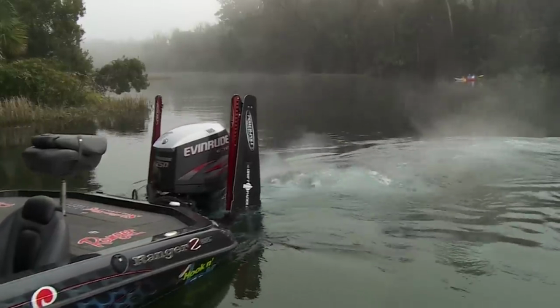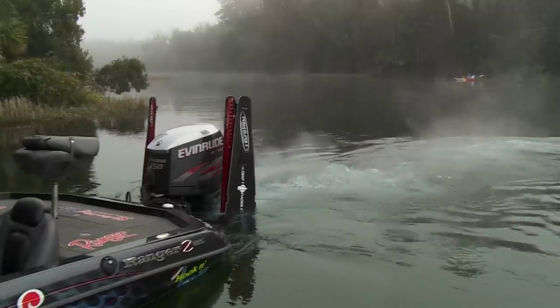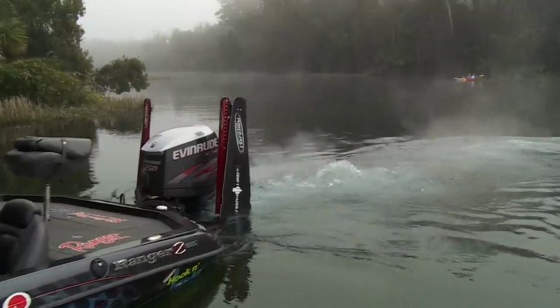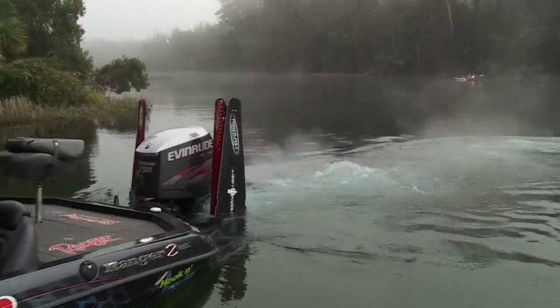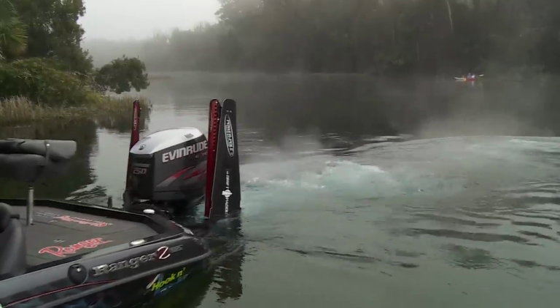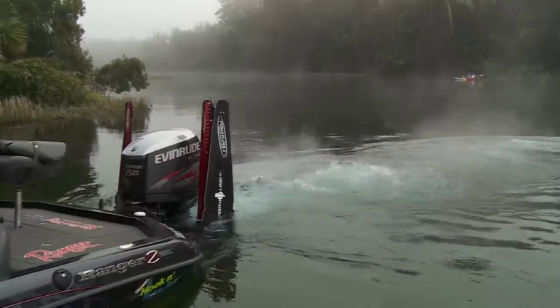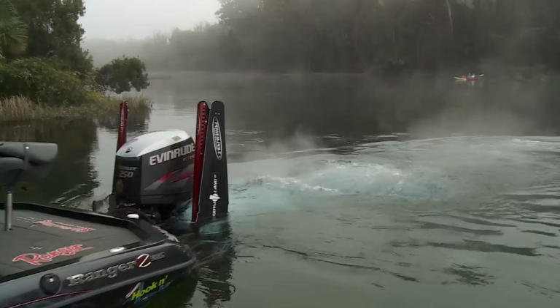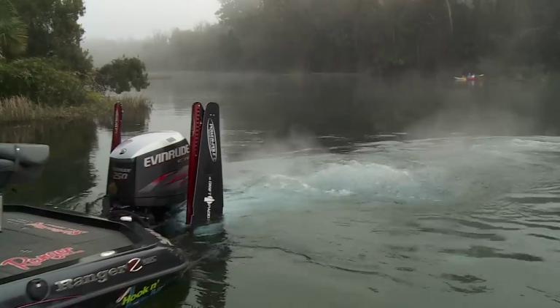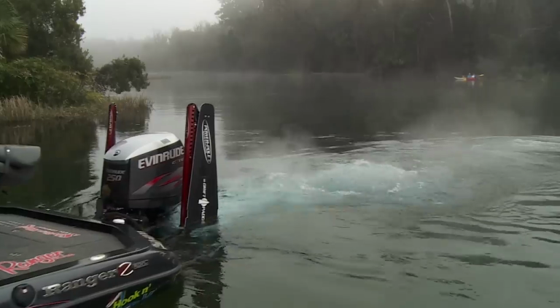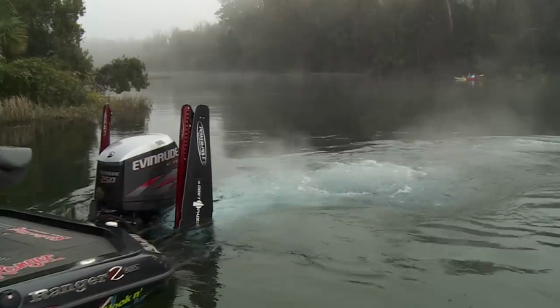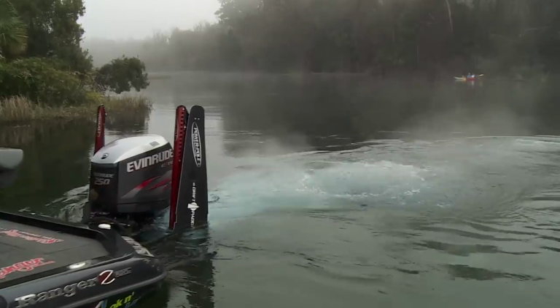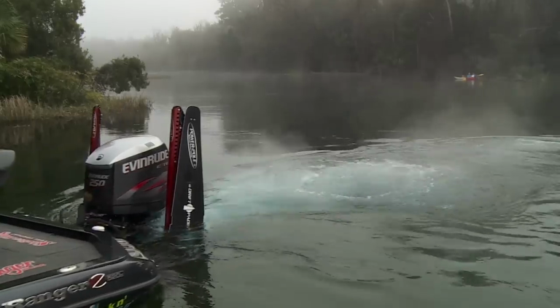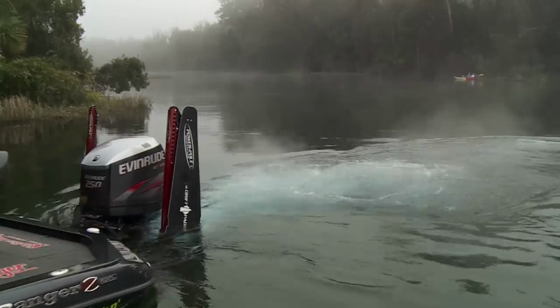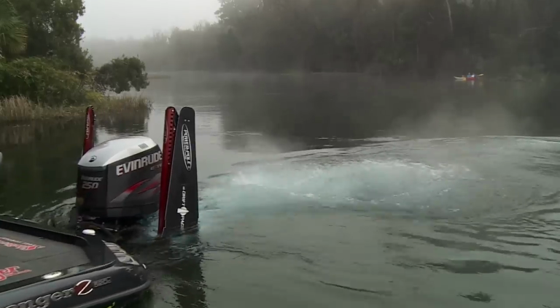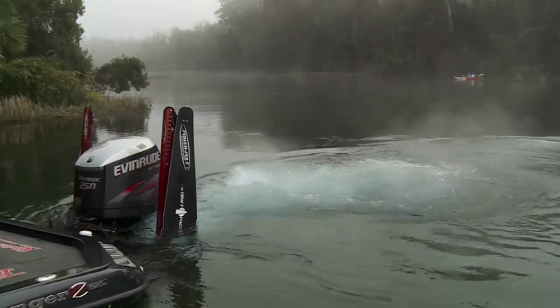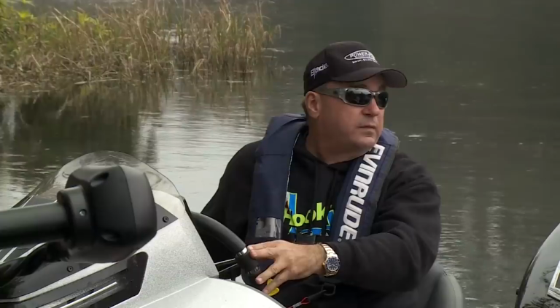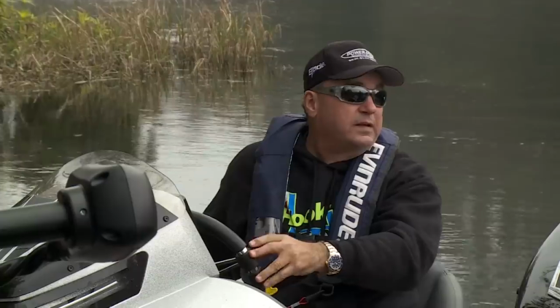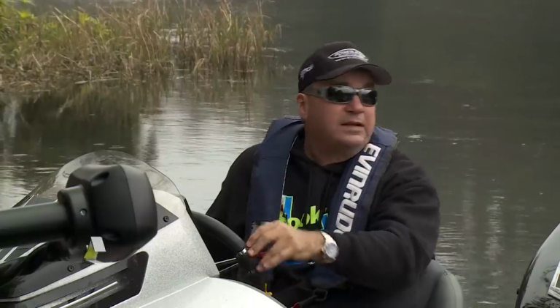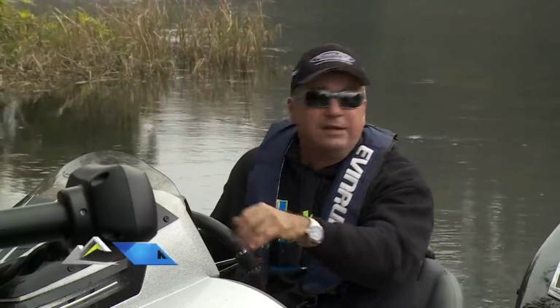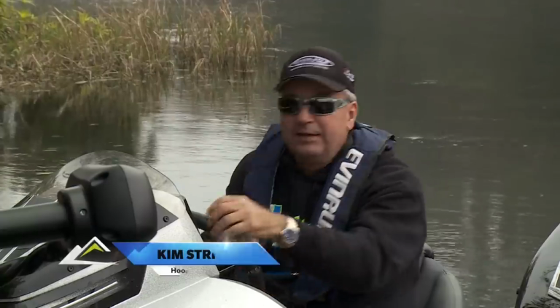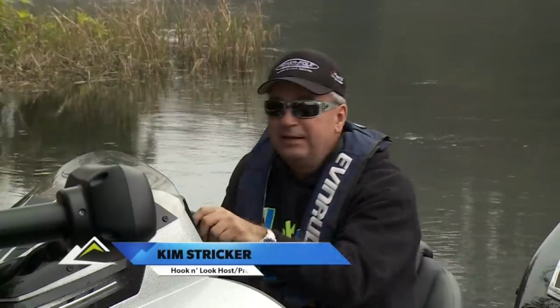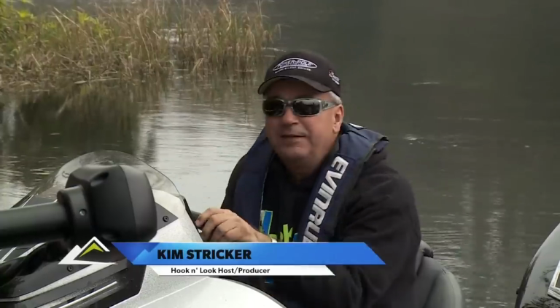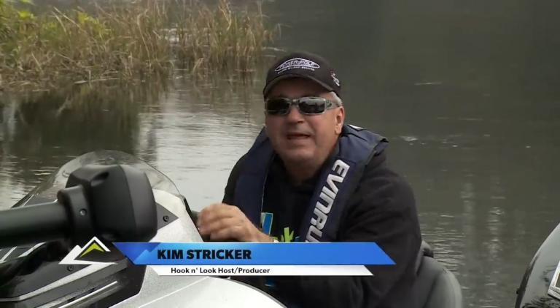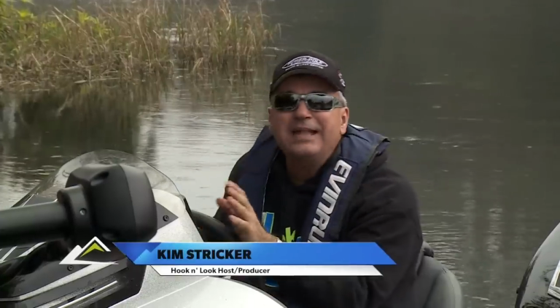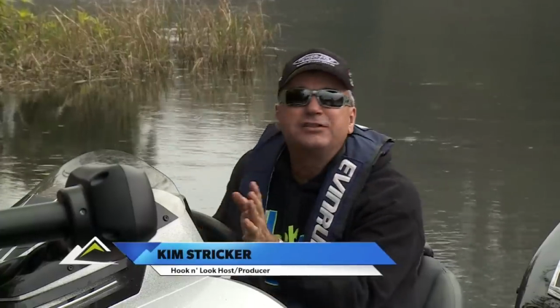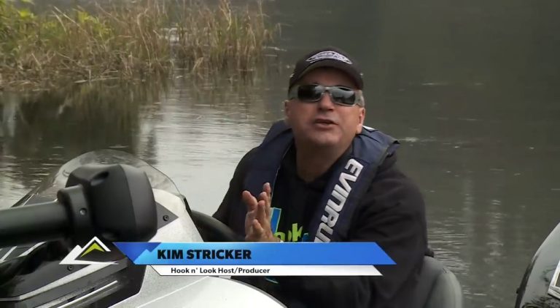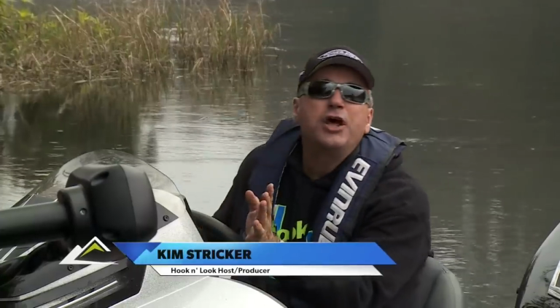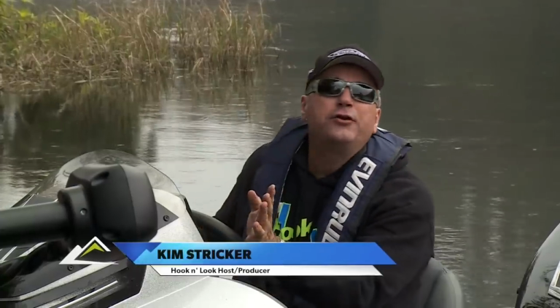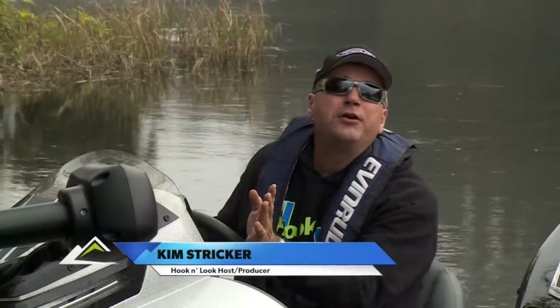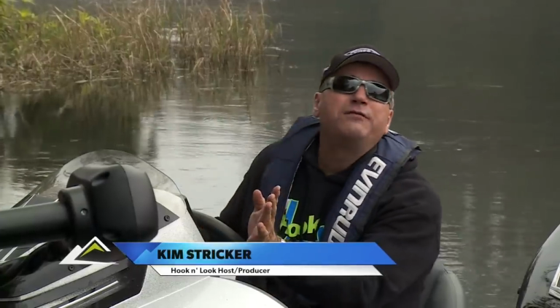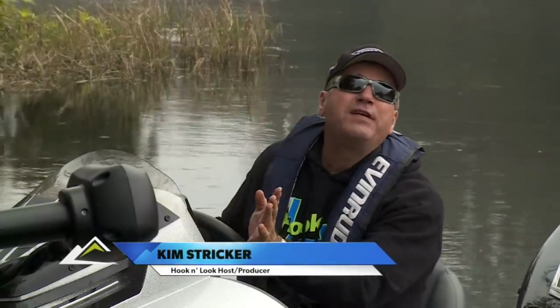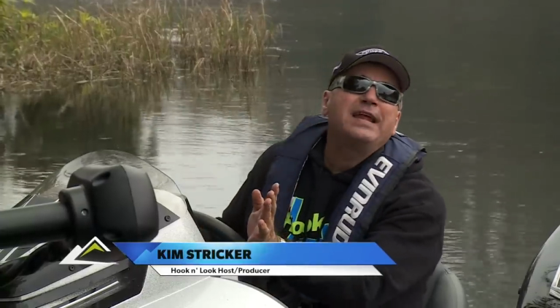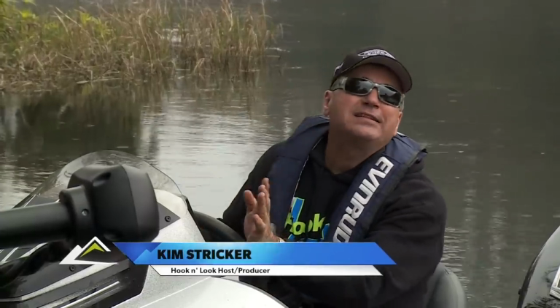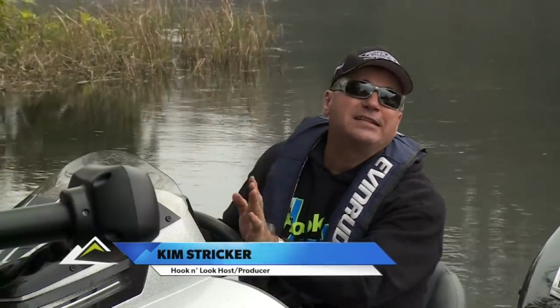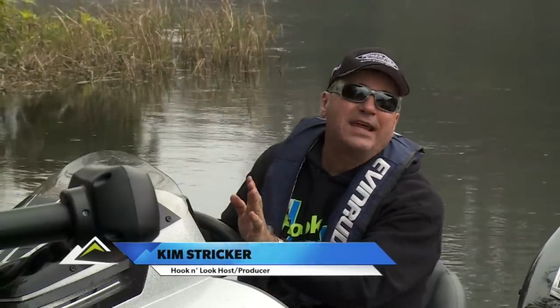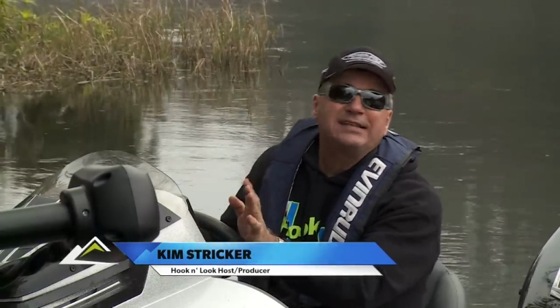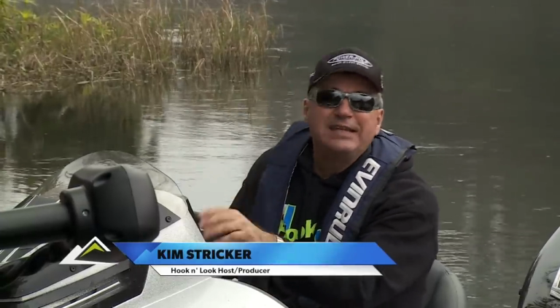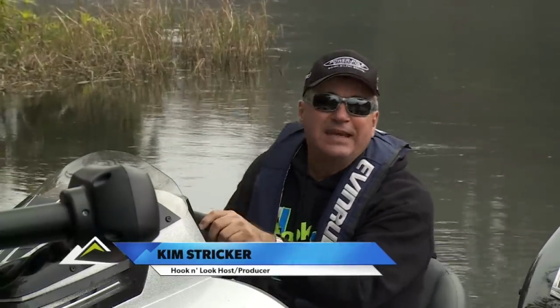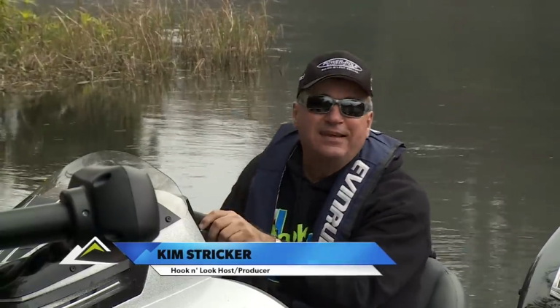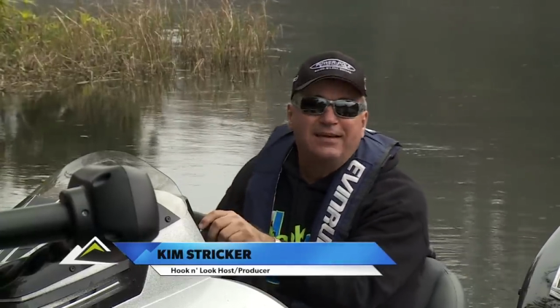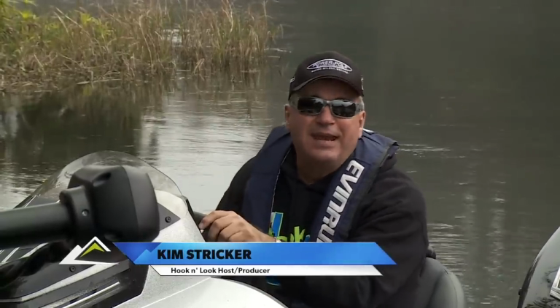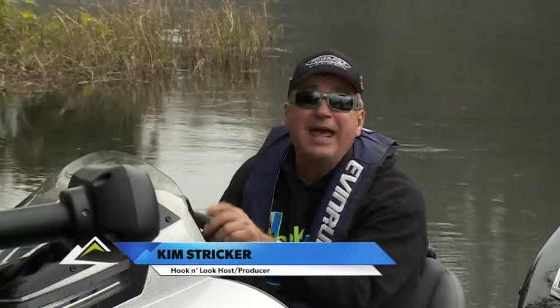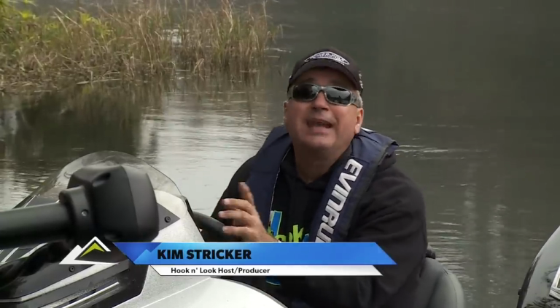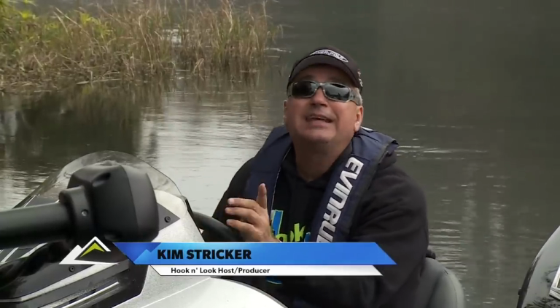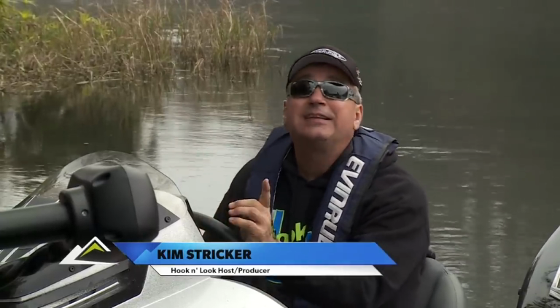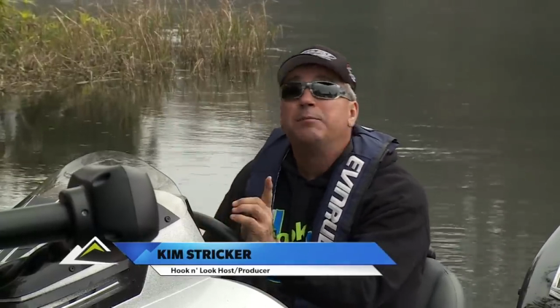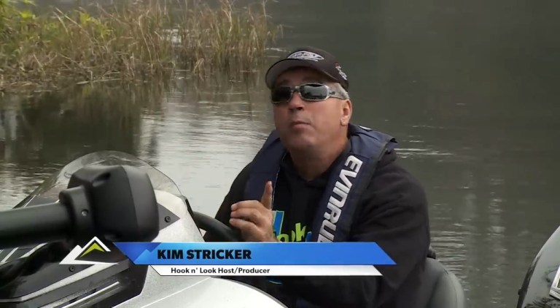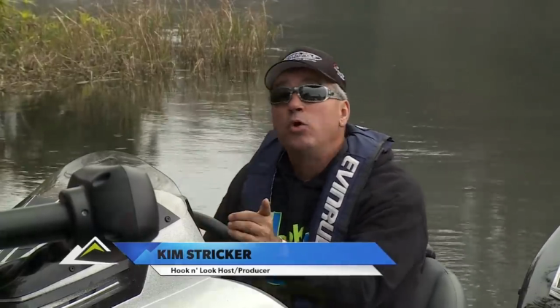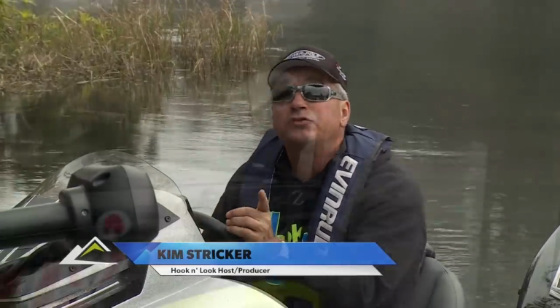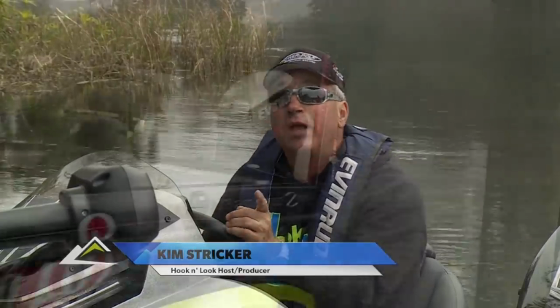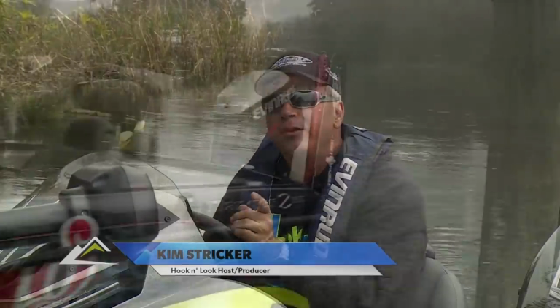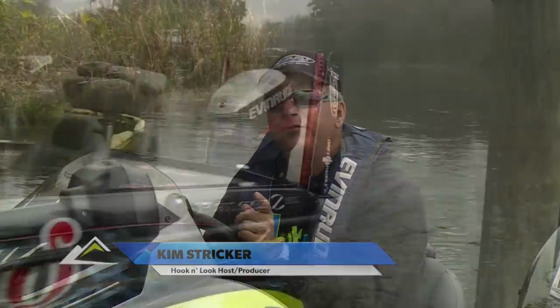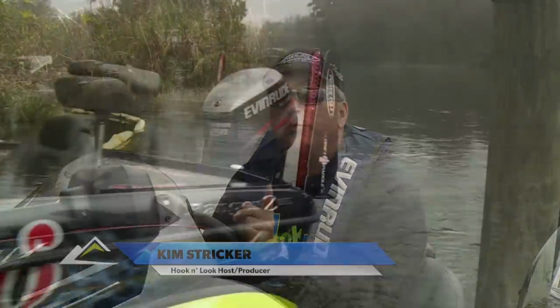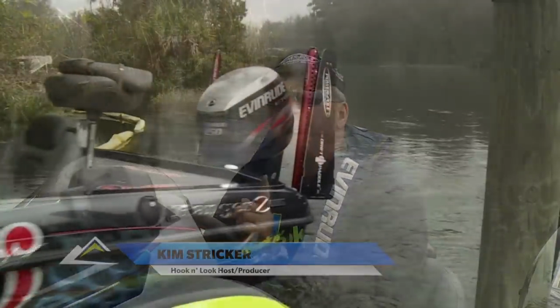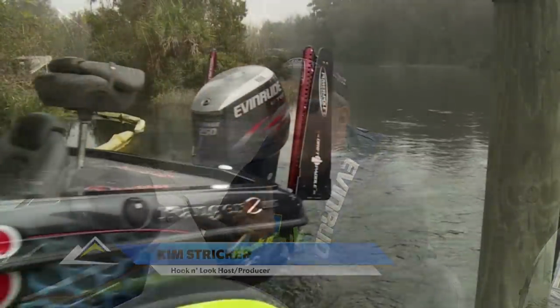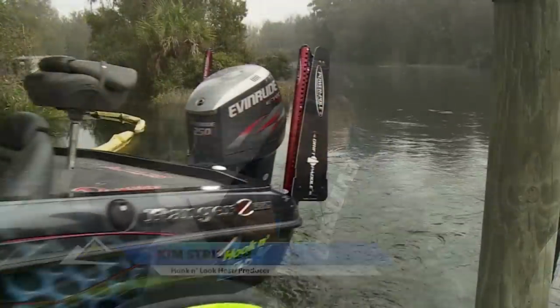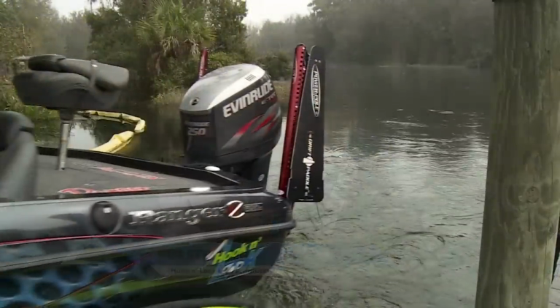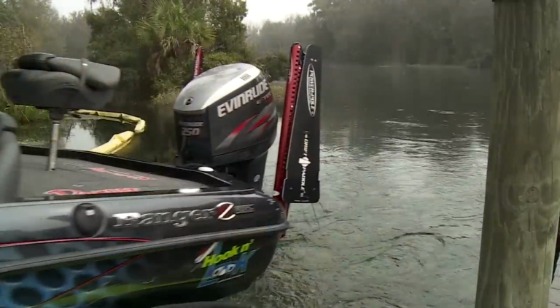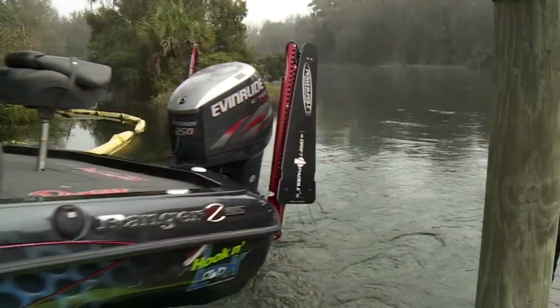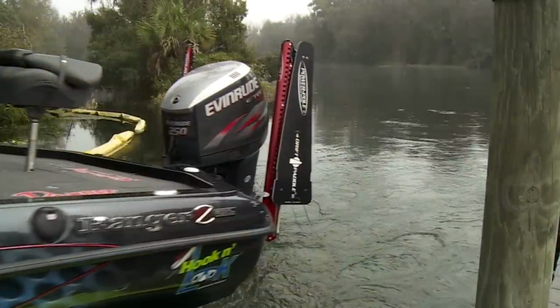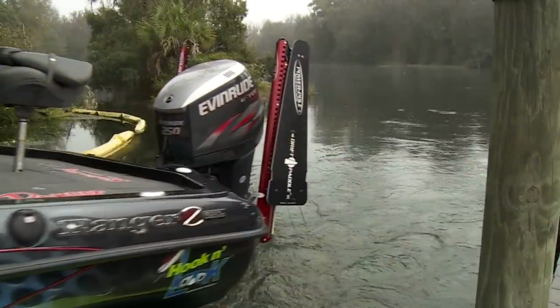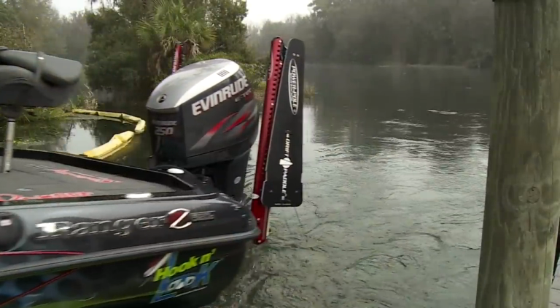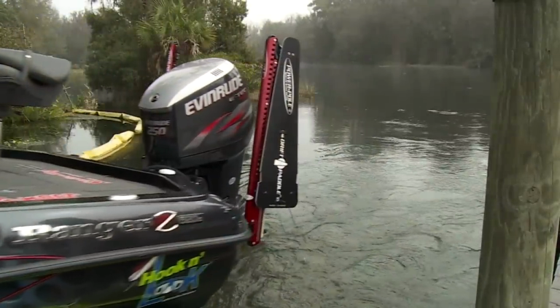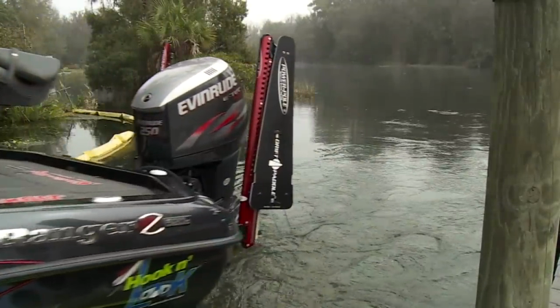Perfect. And that's another advanced technique on how to get the most out of your power pole anchors.